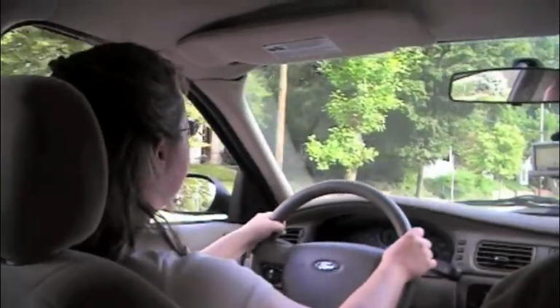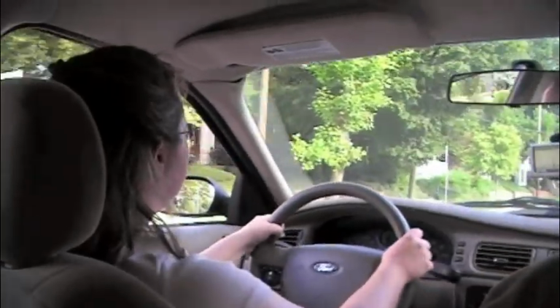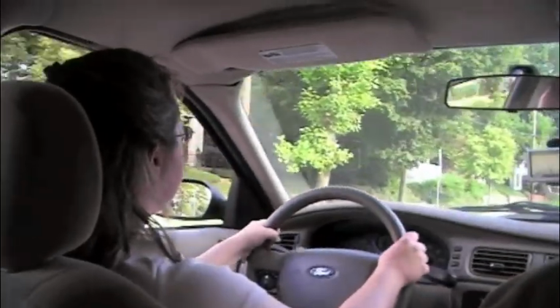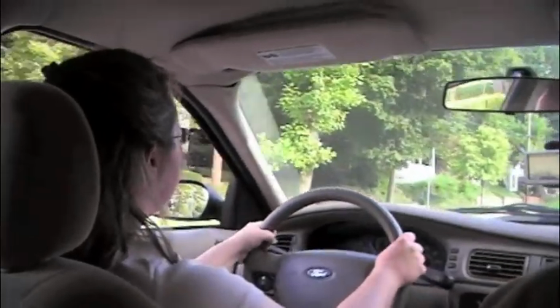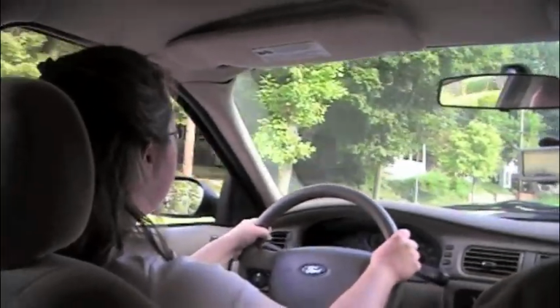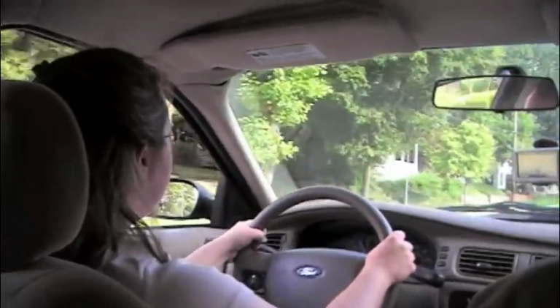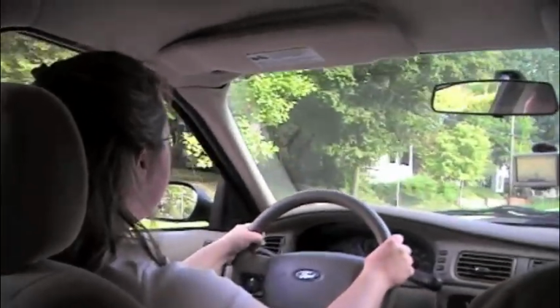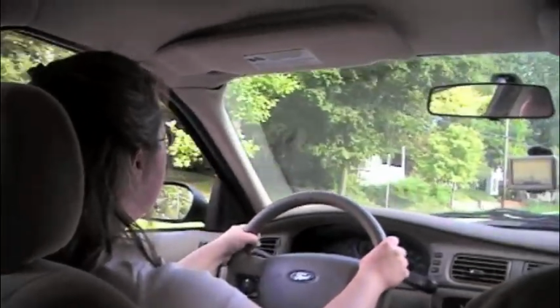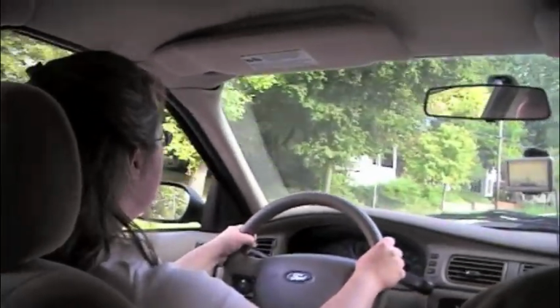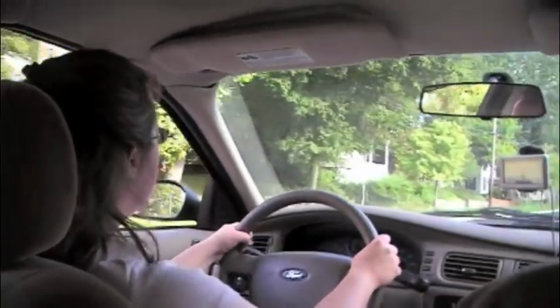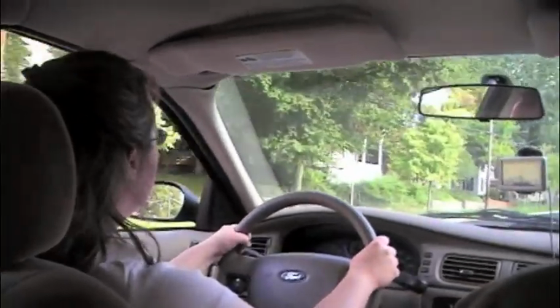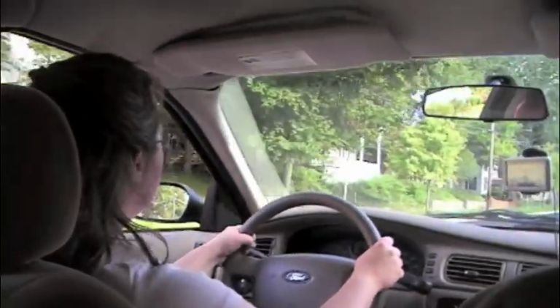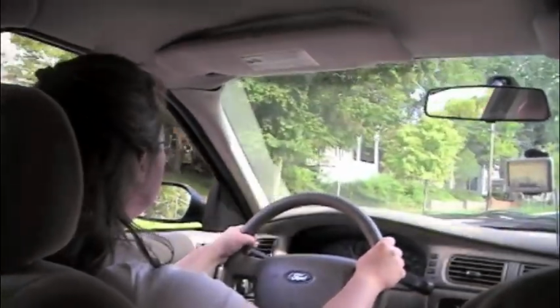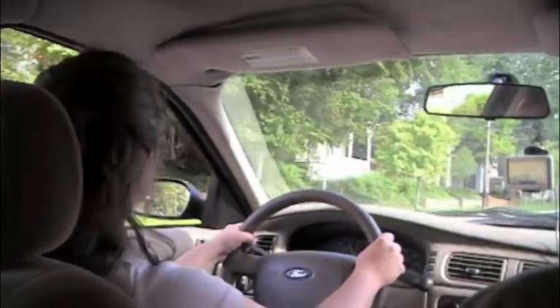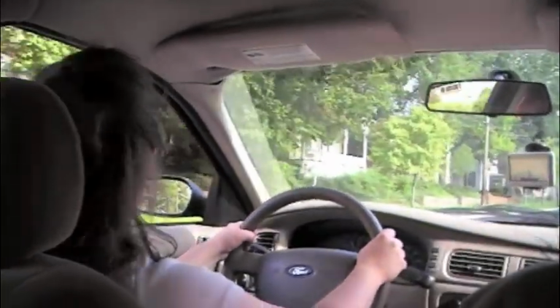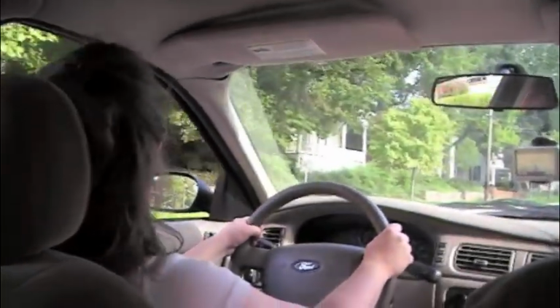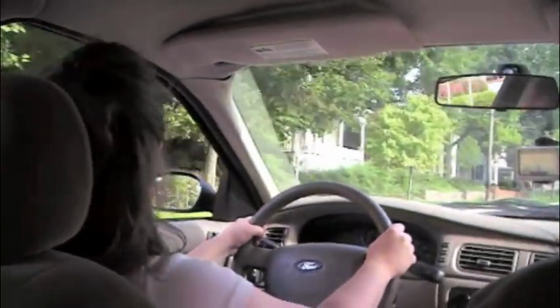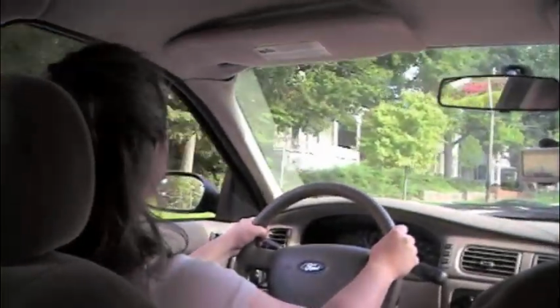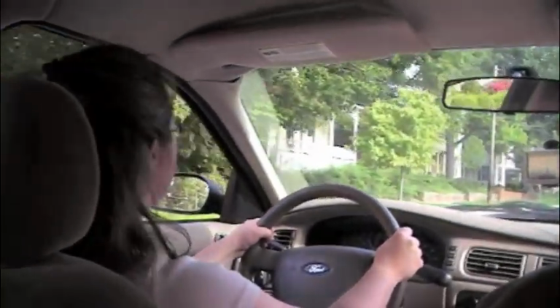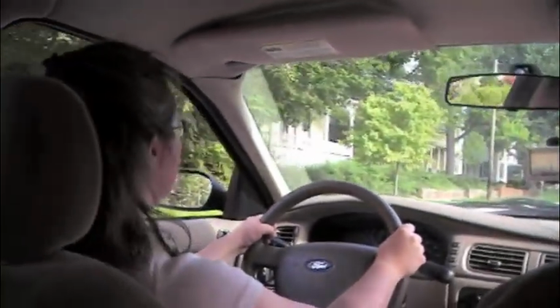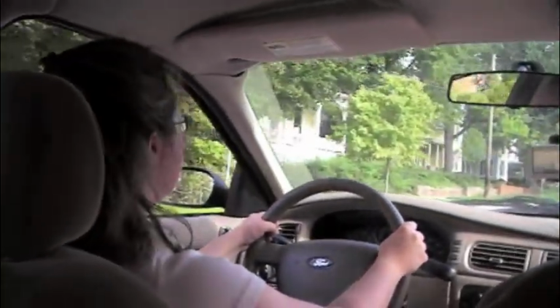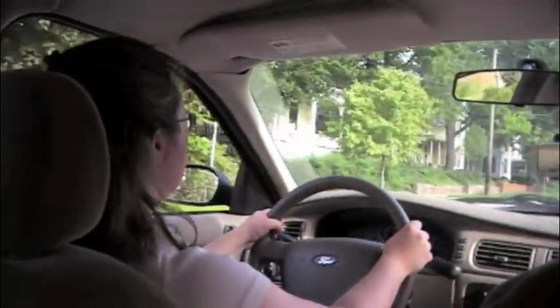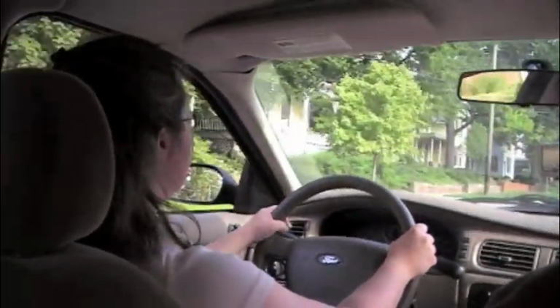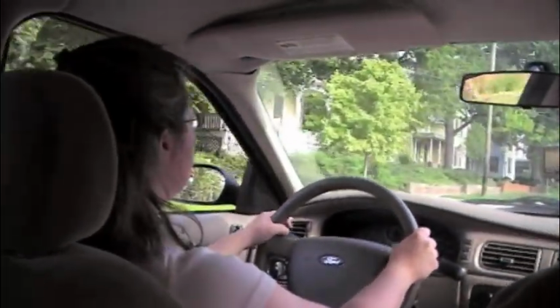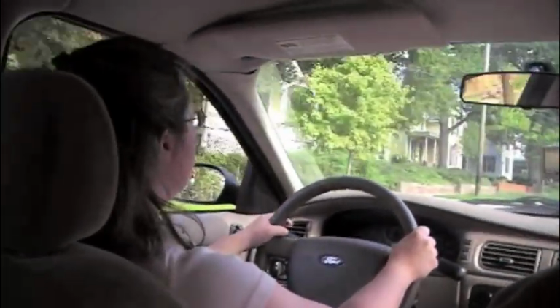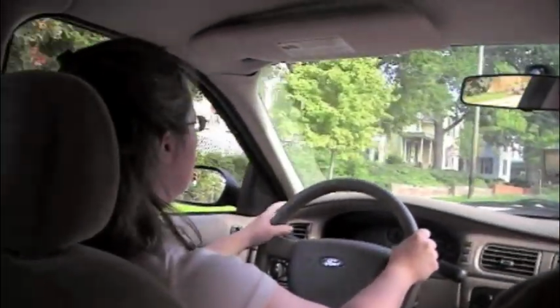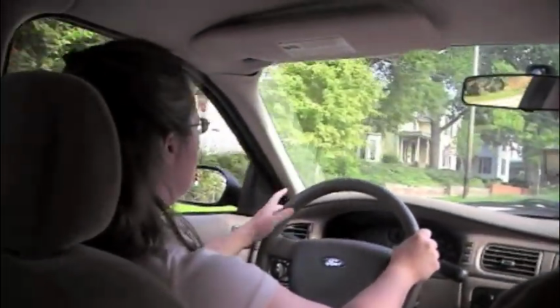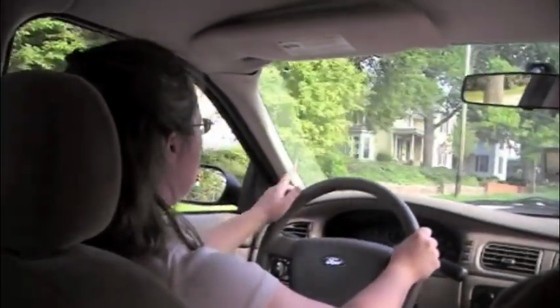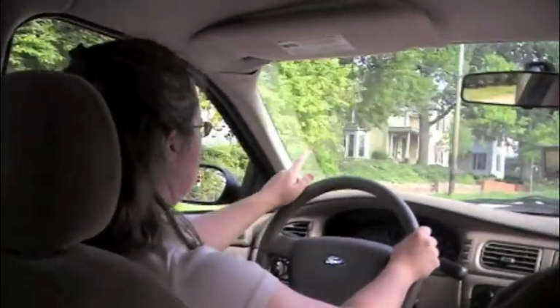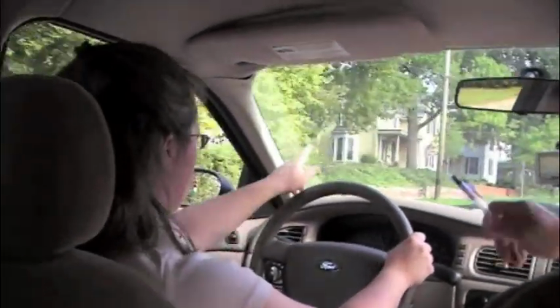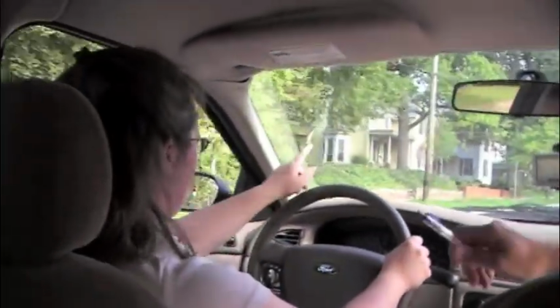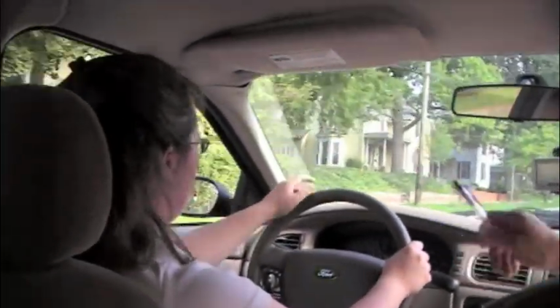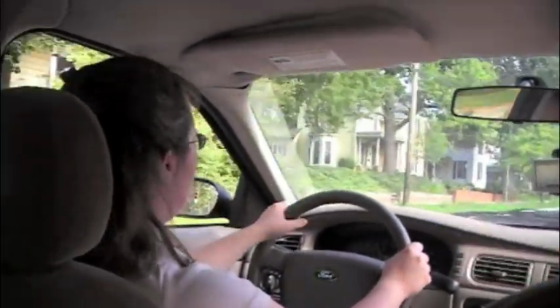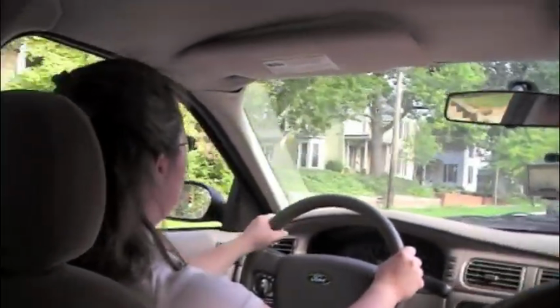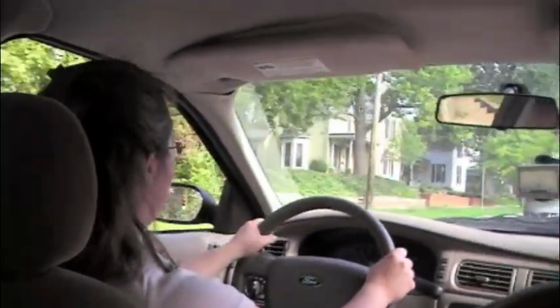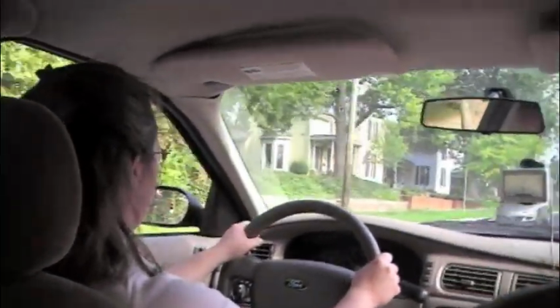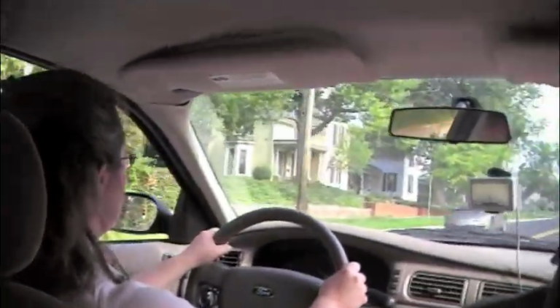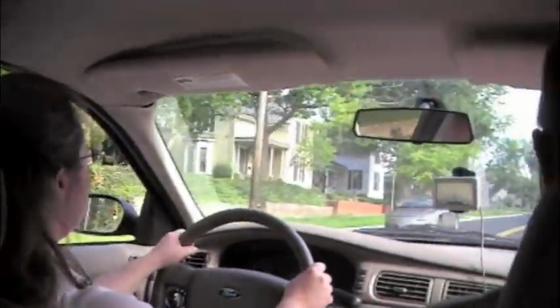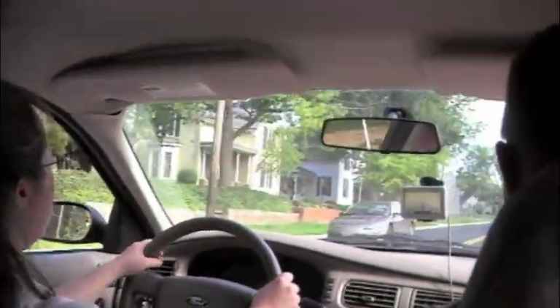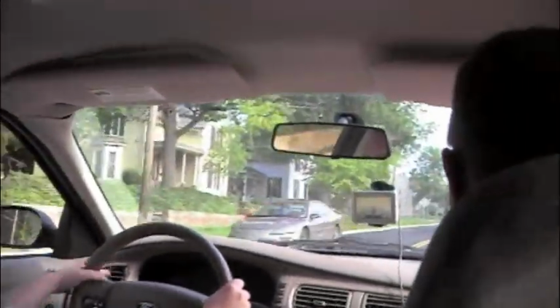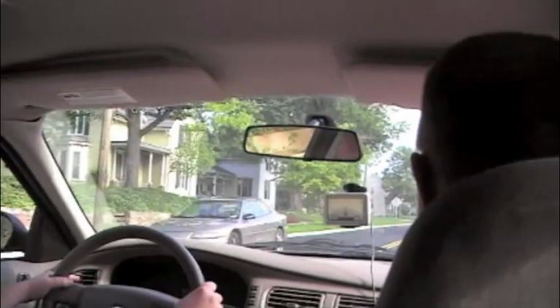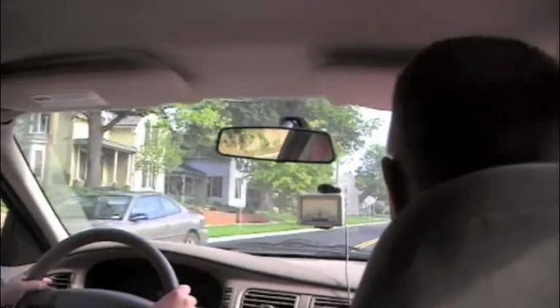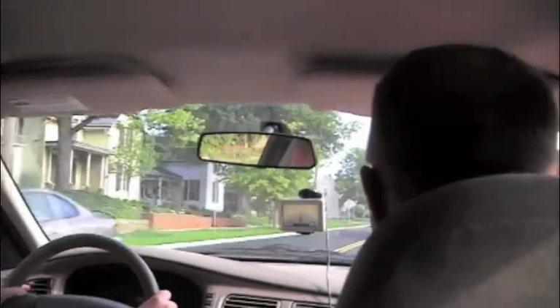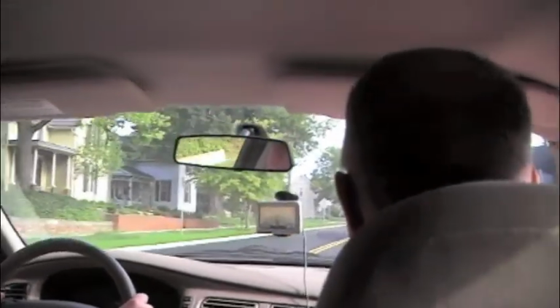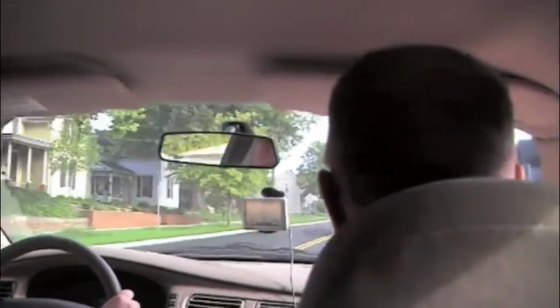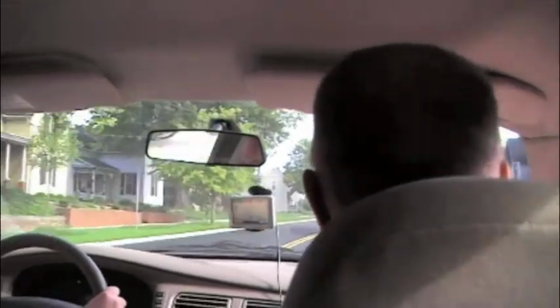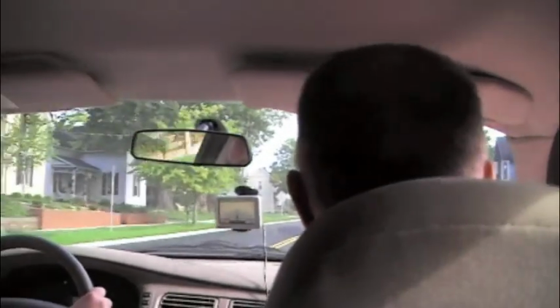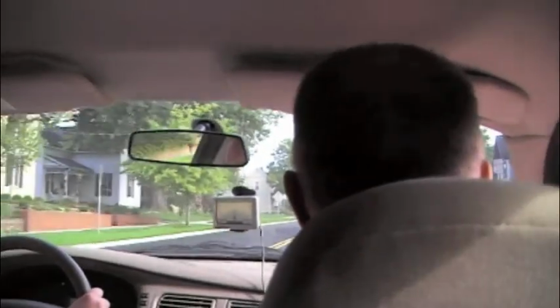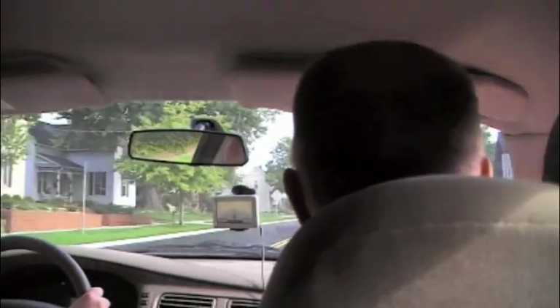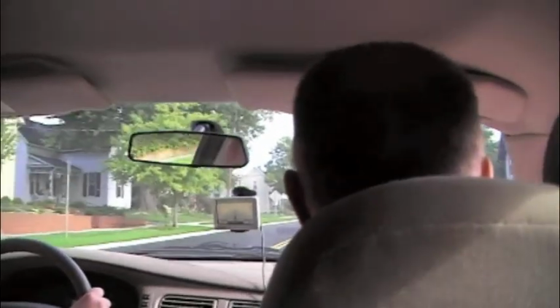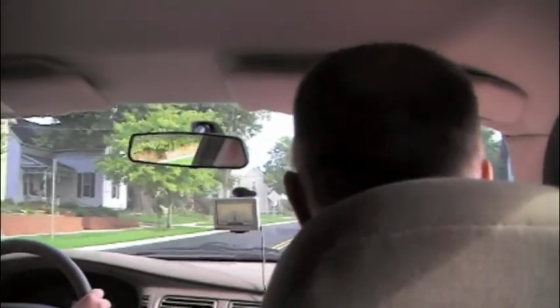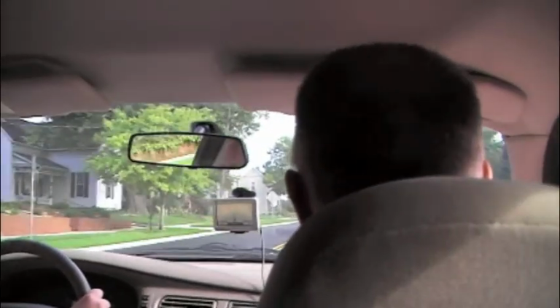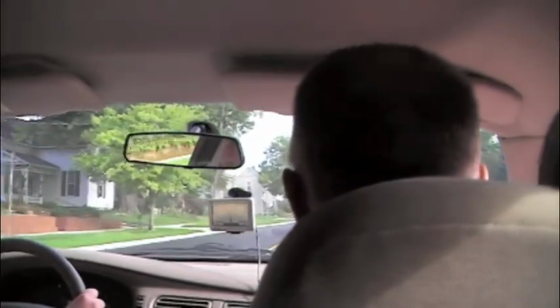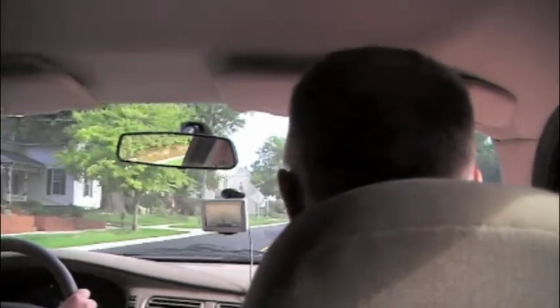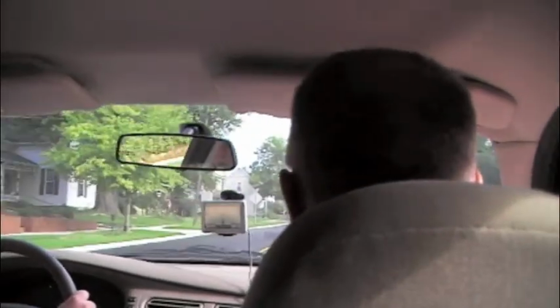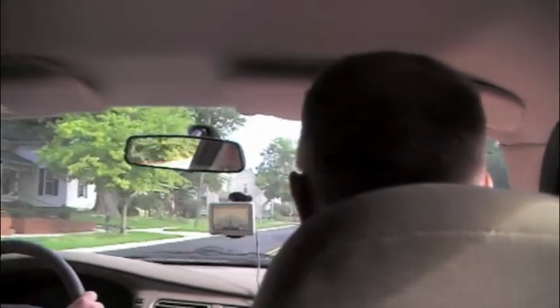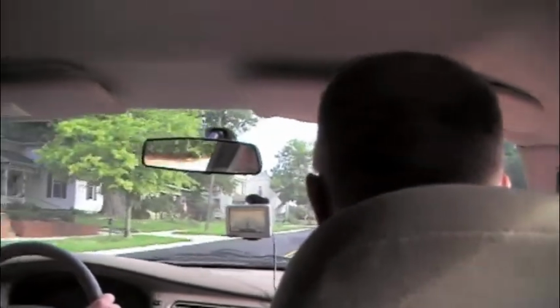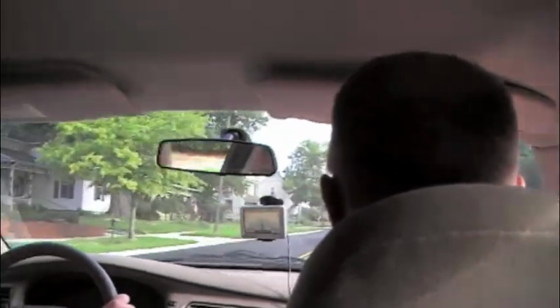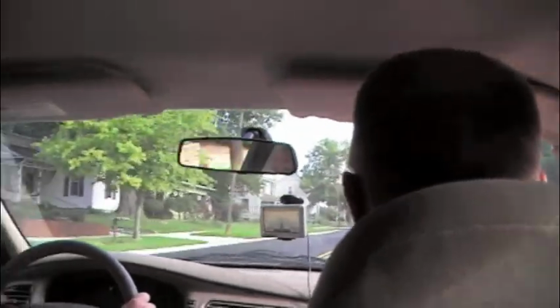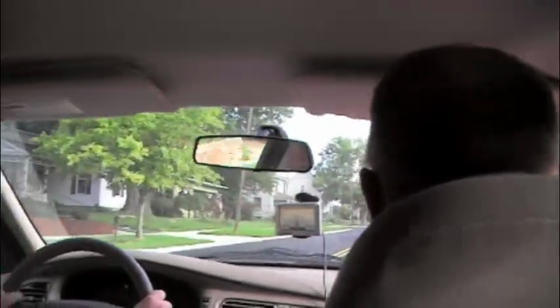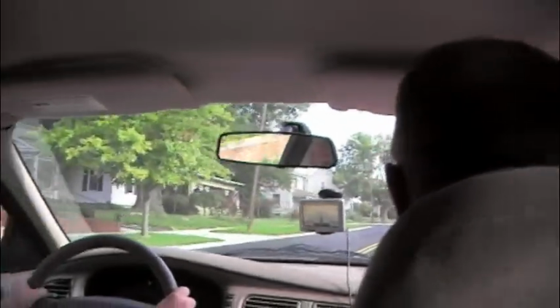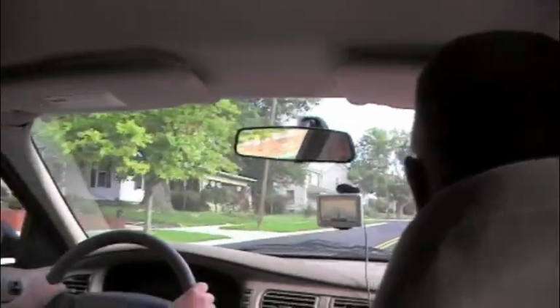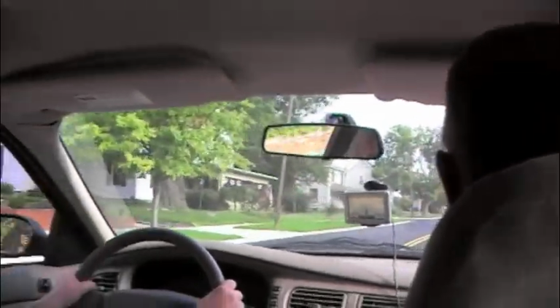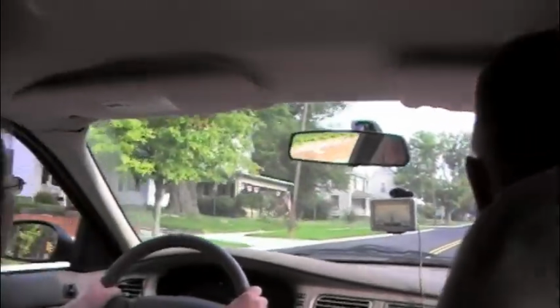Also on Wednesday, the tree commission was conducting a routine hazardous tree survey around town, documenting which trees might need to be removed and replanted.